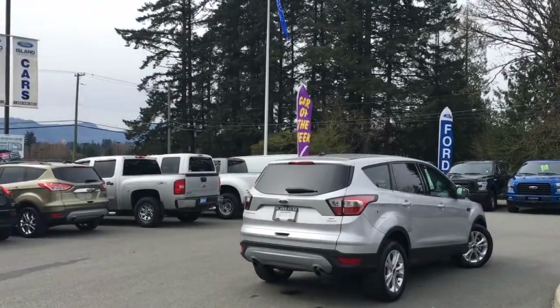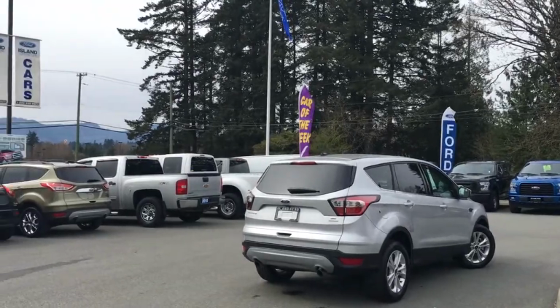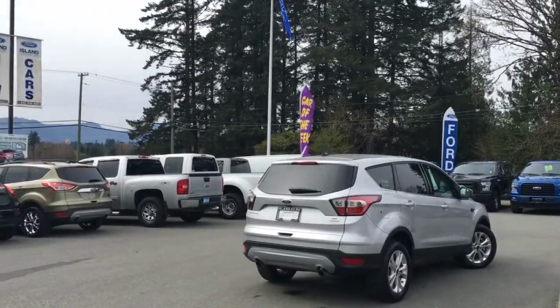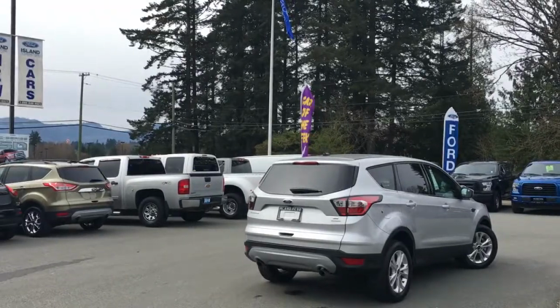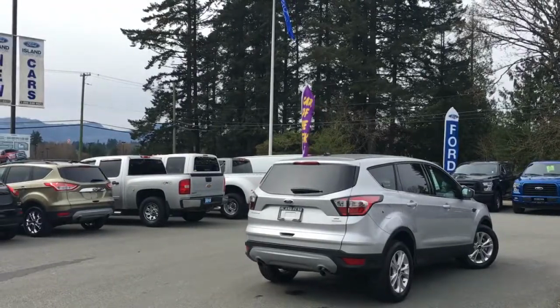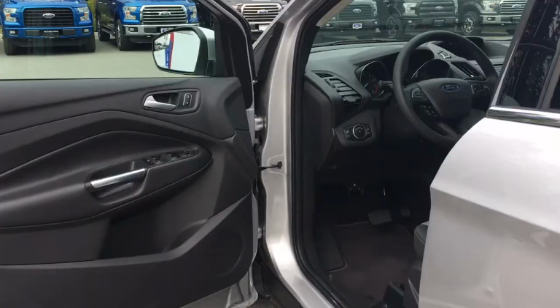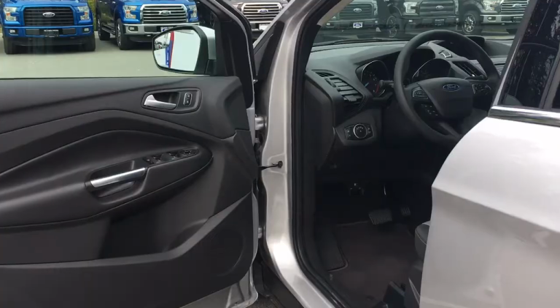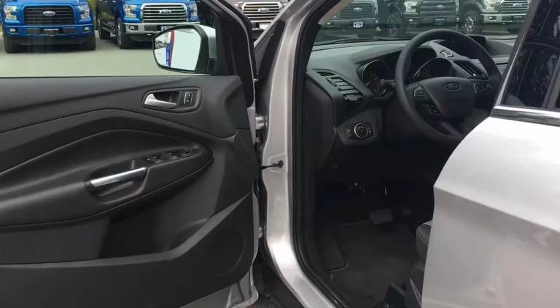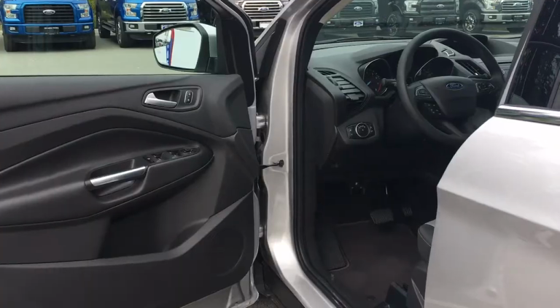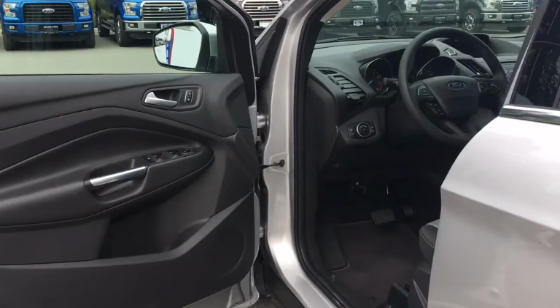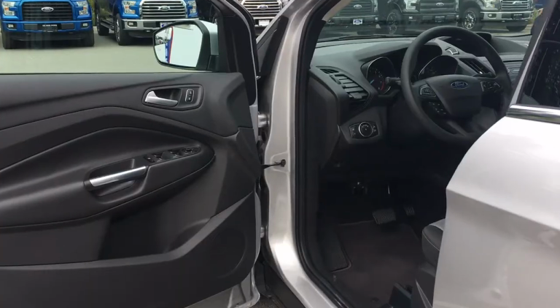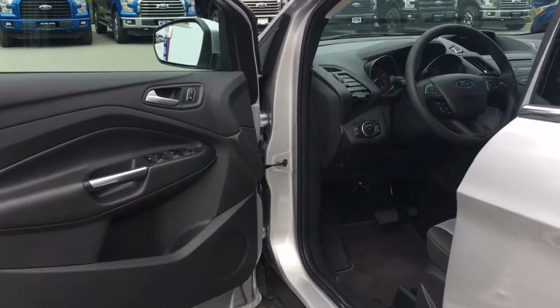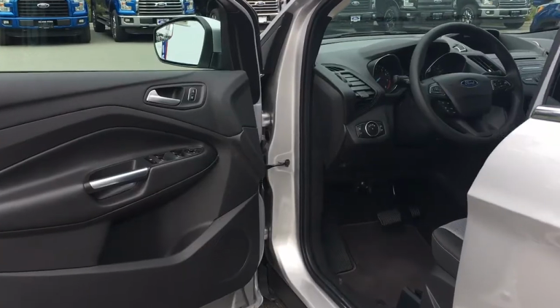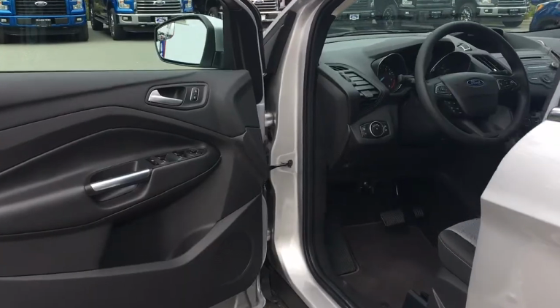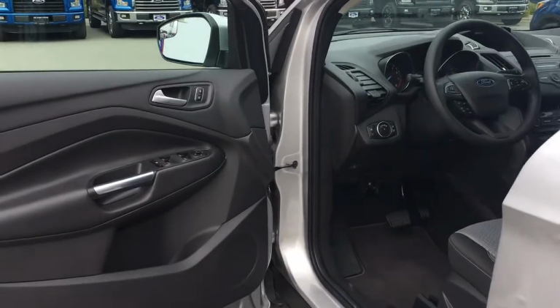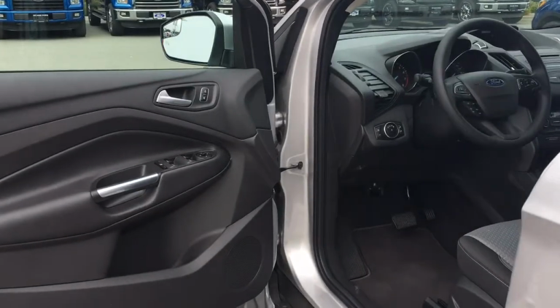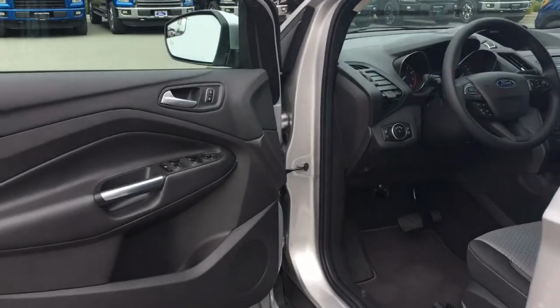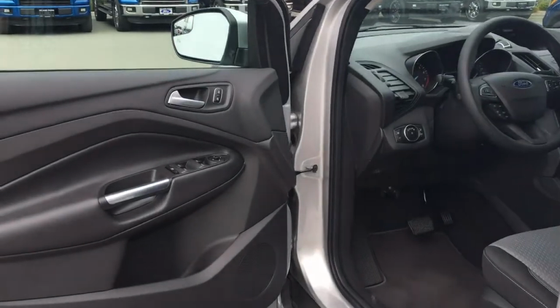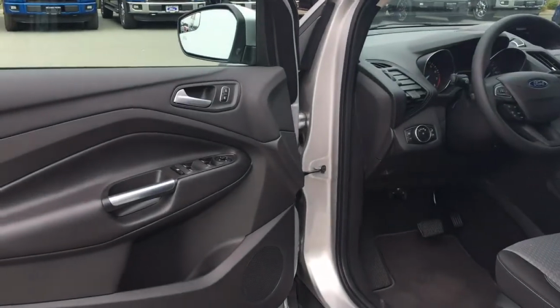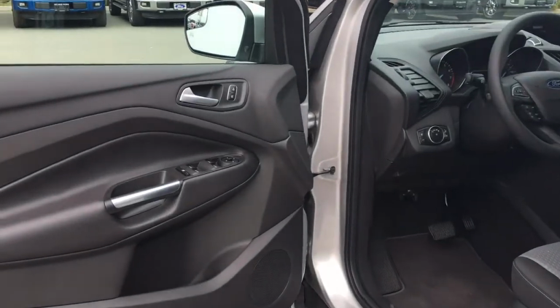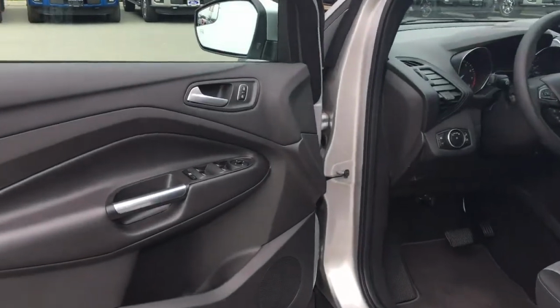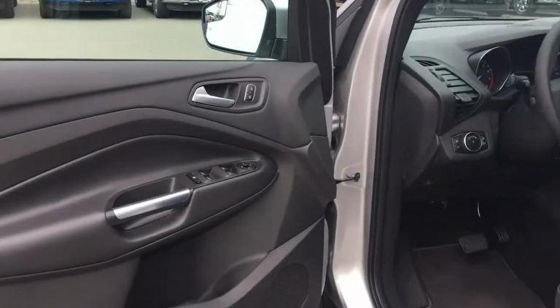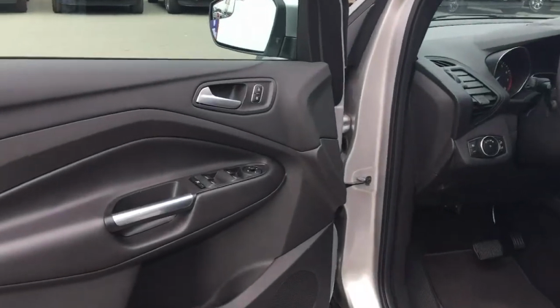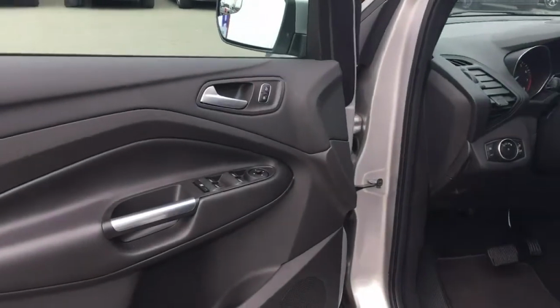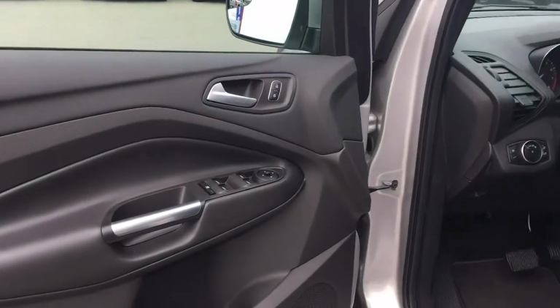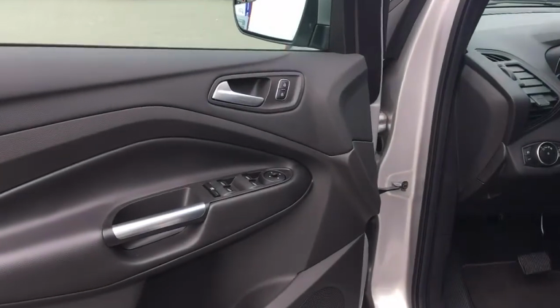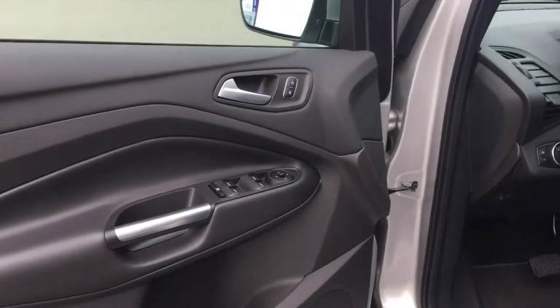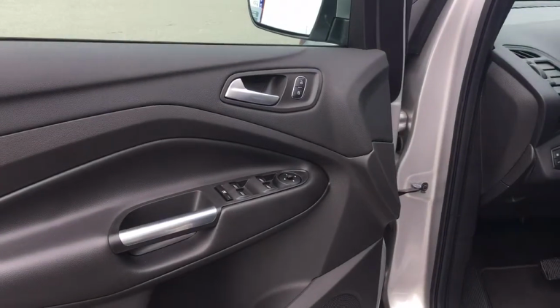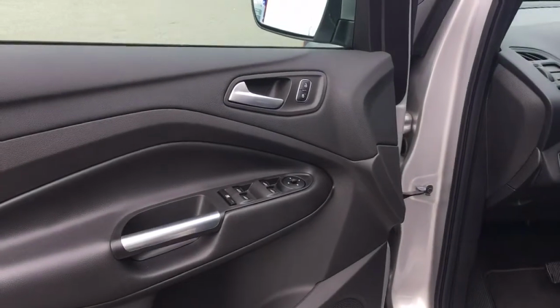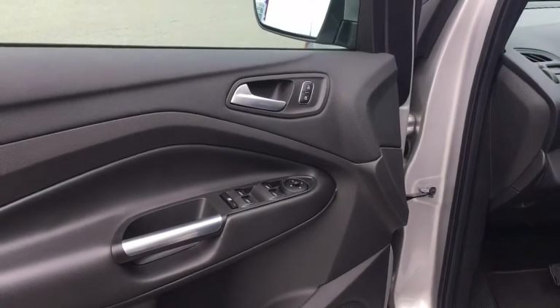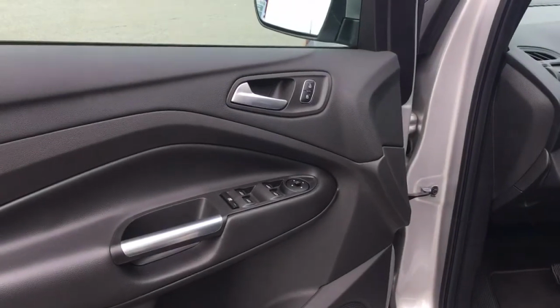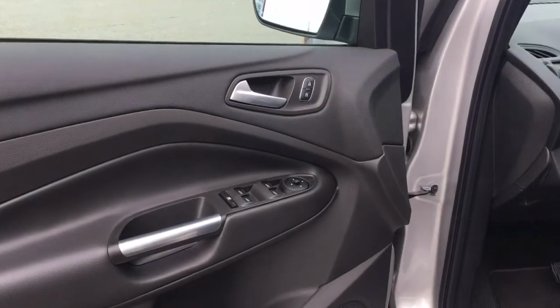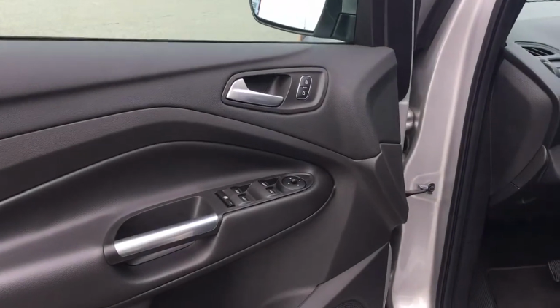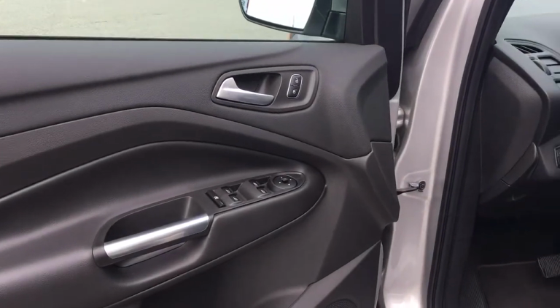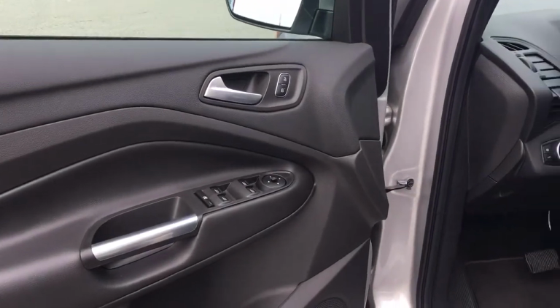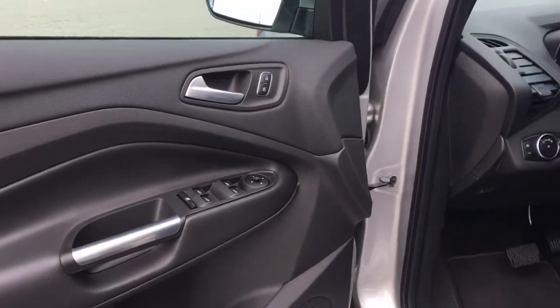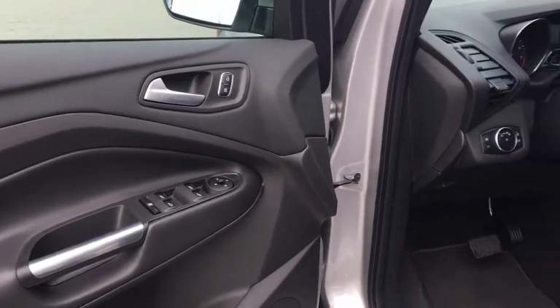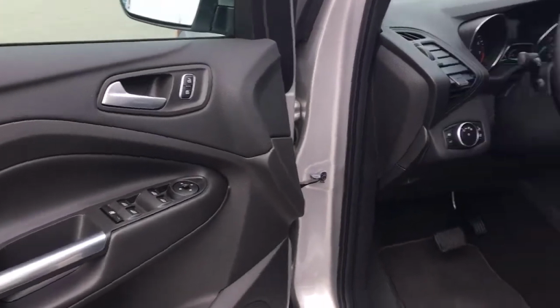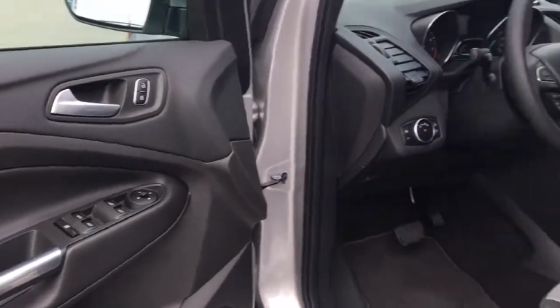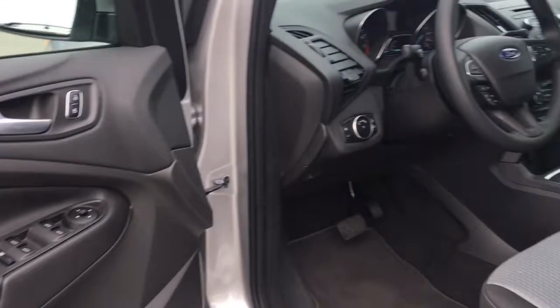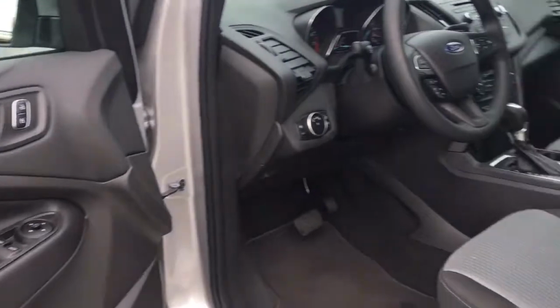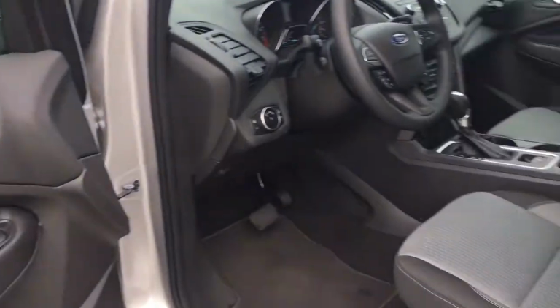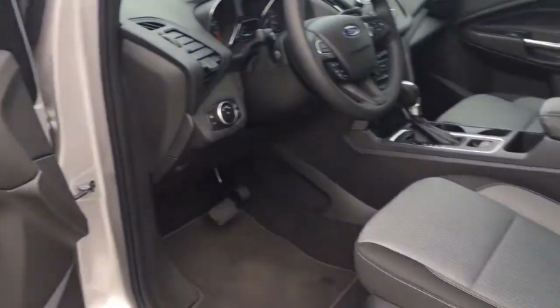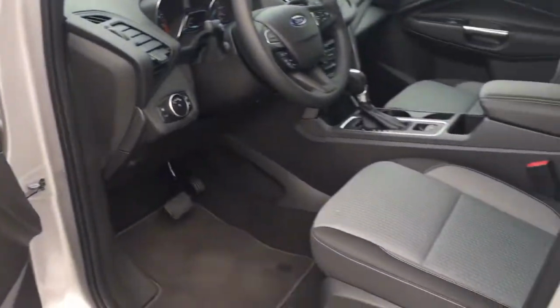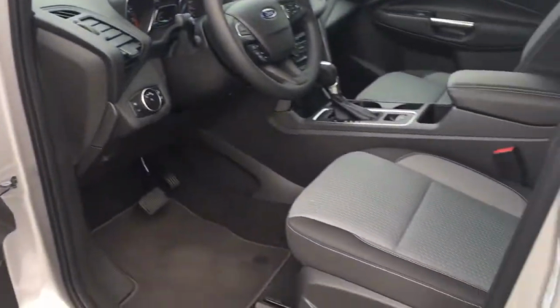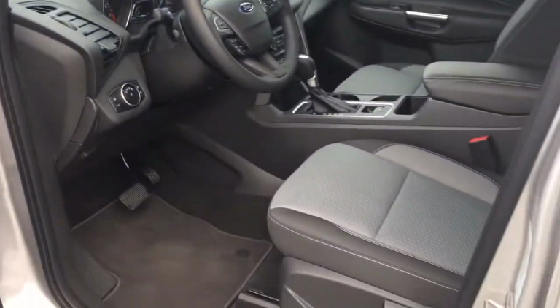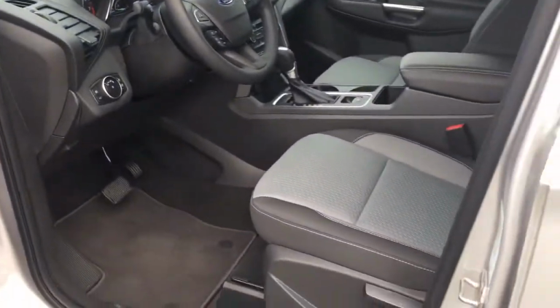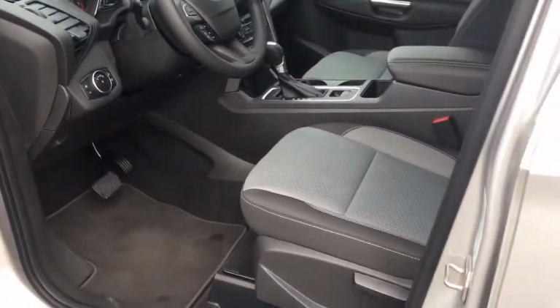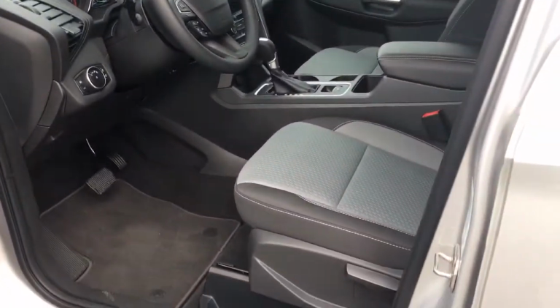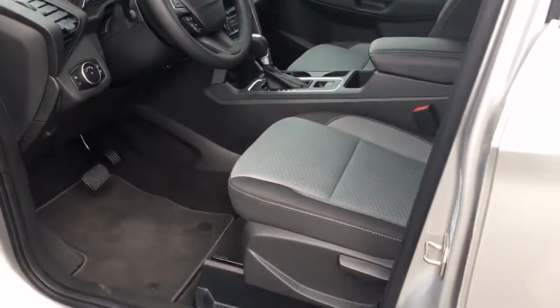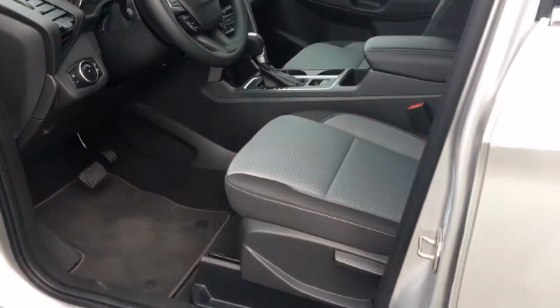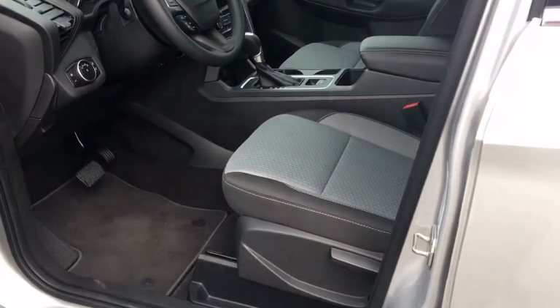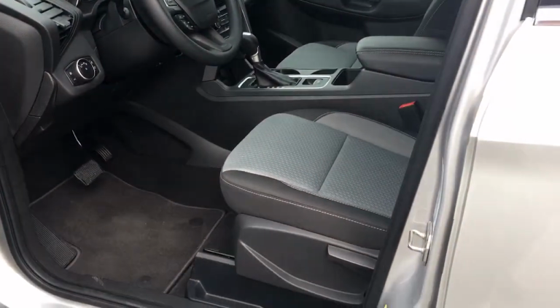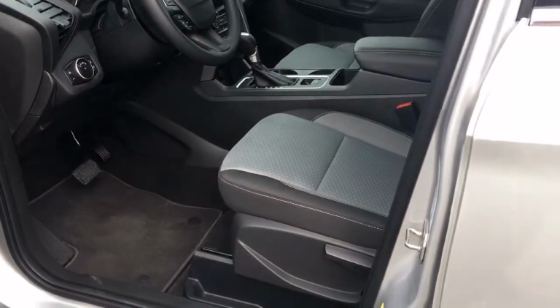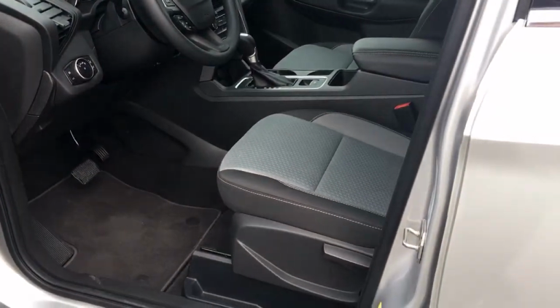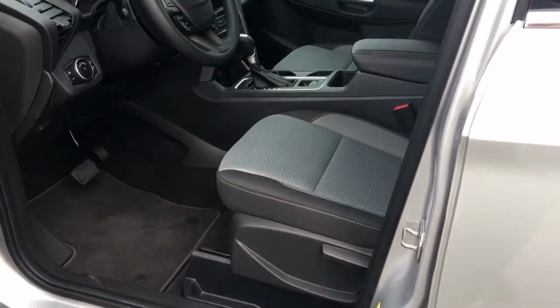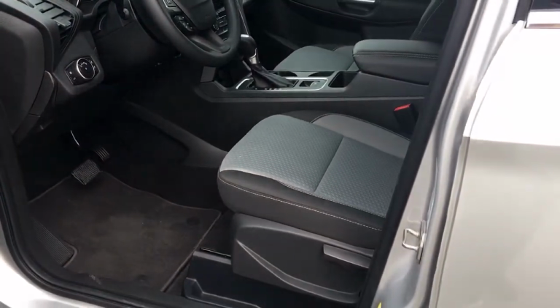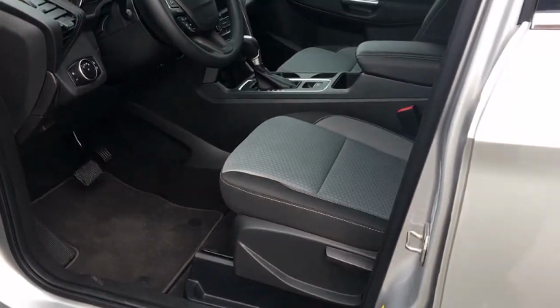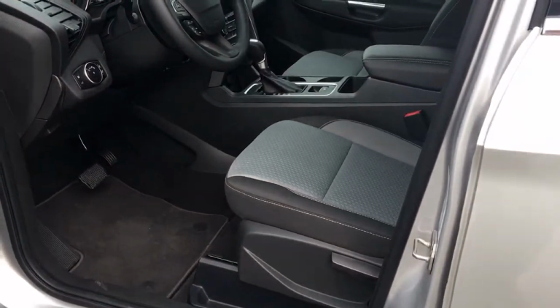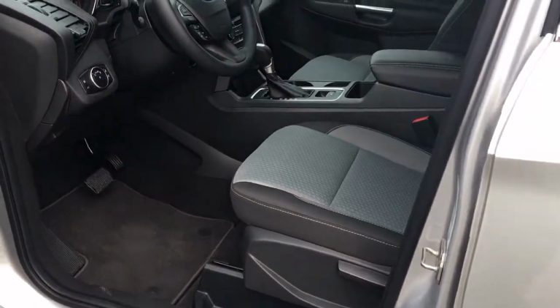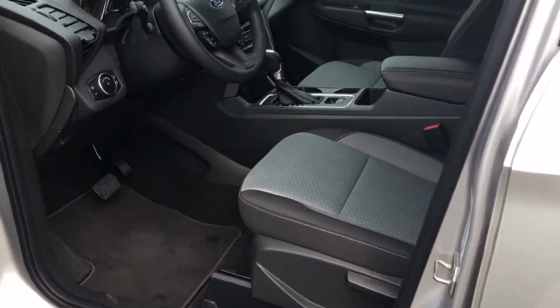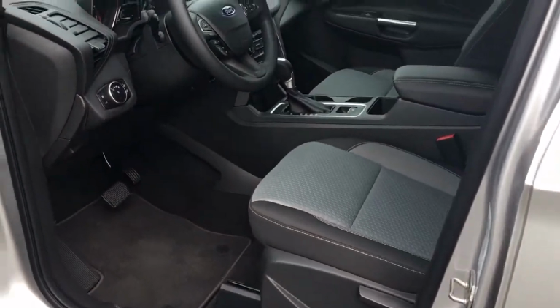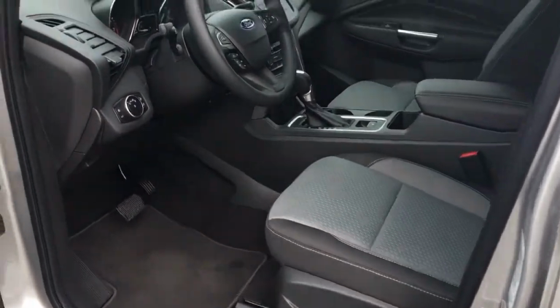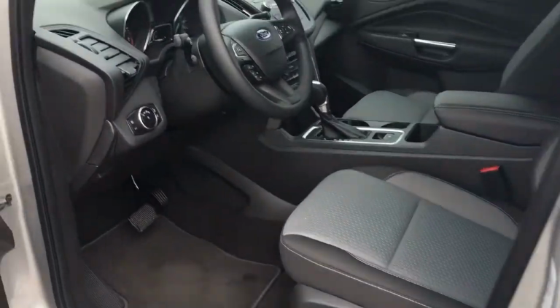There's a speaker in the door as well as power locks, windows and mirrors. Your driver's seat is manually adjusted using levers.